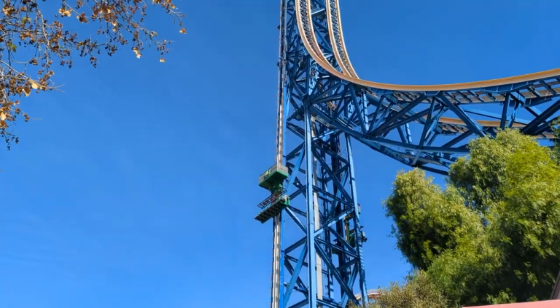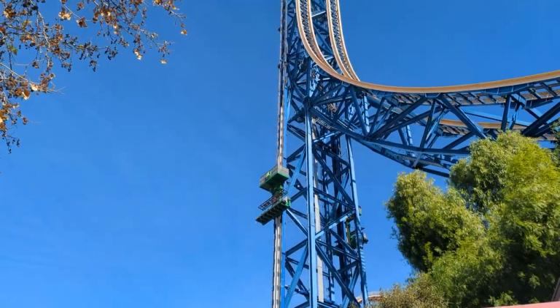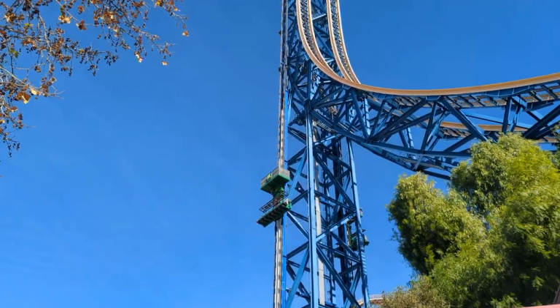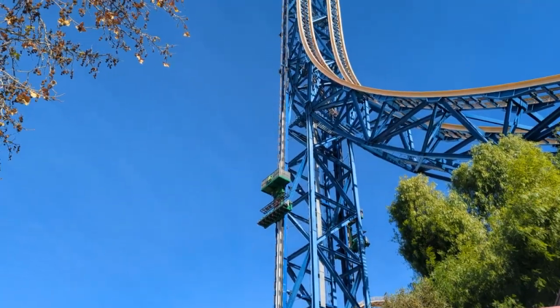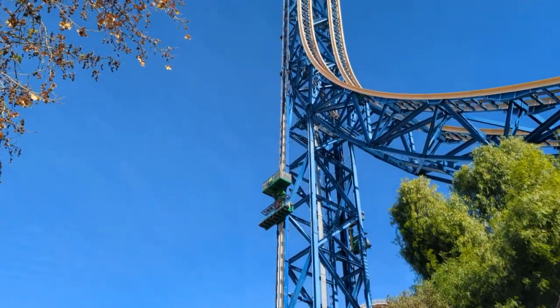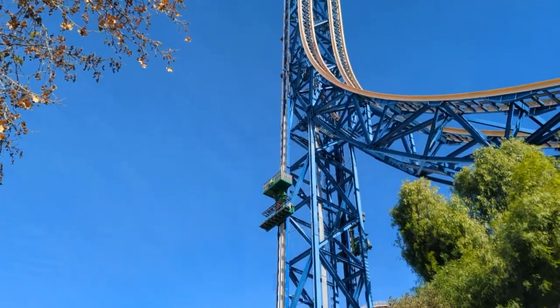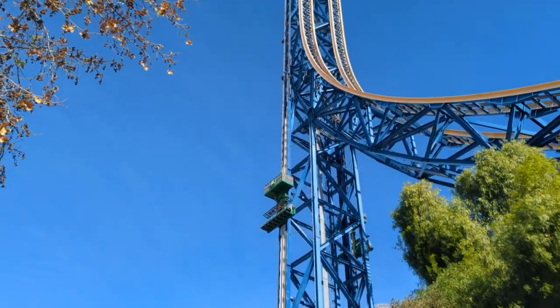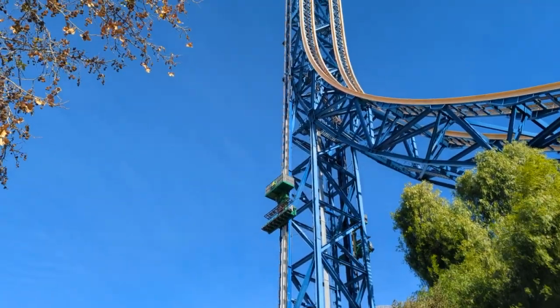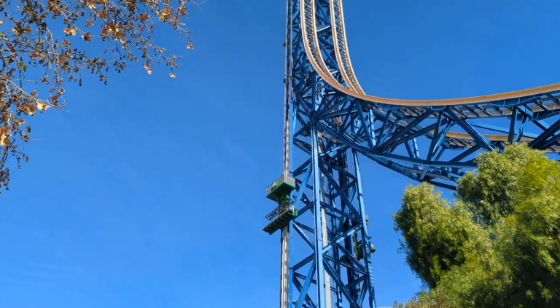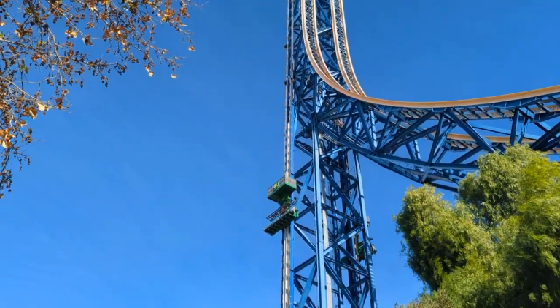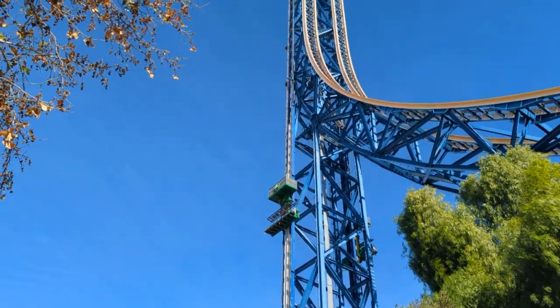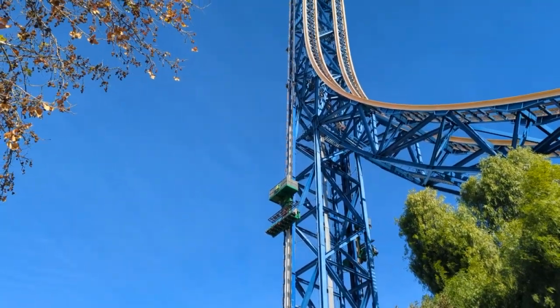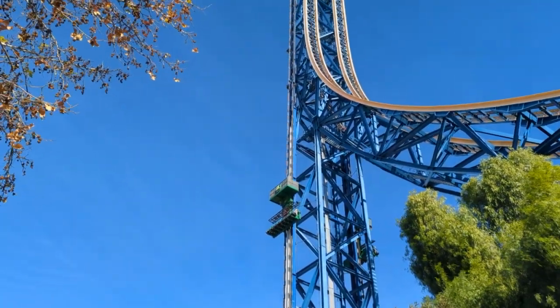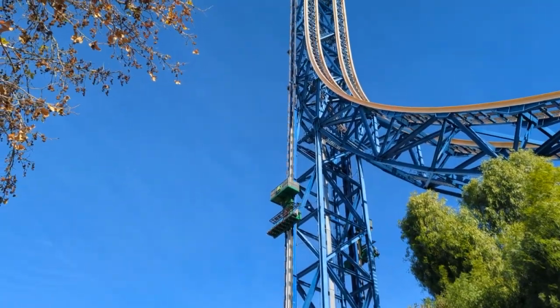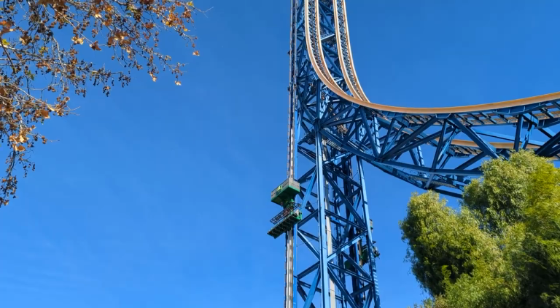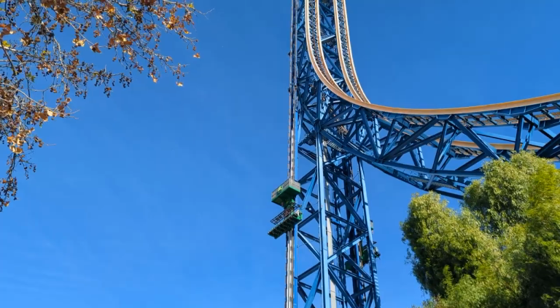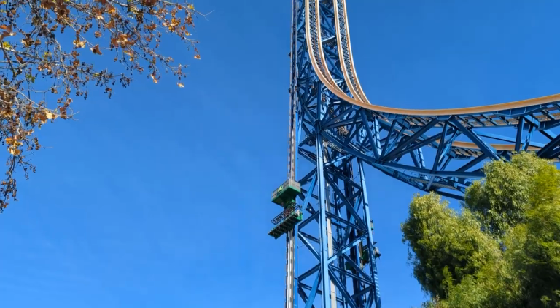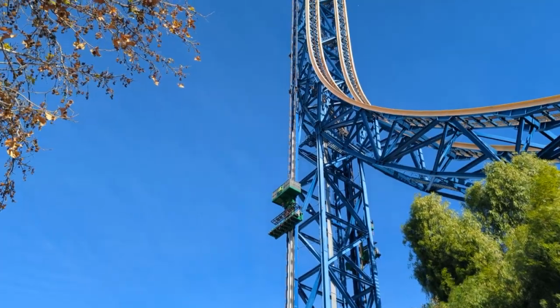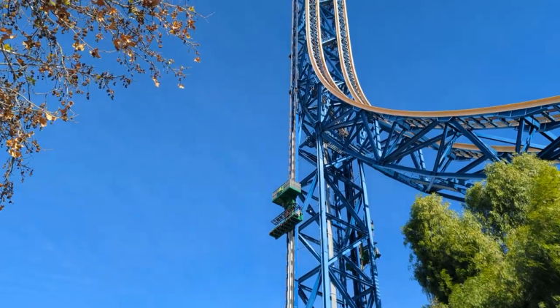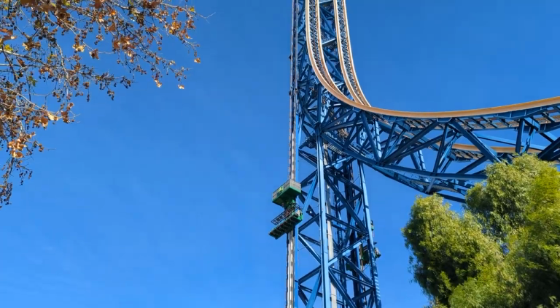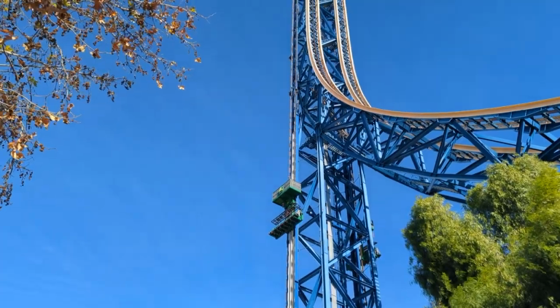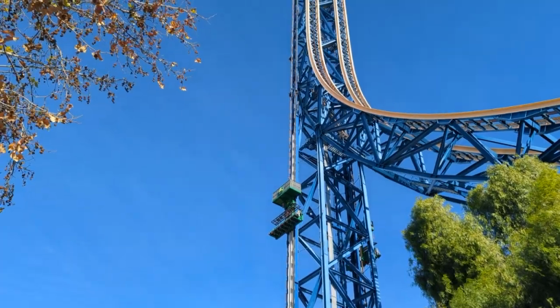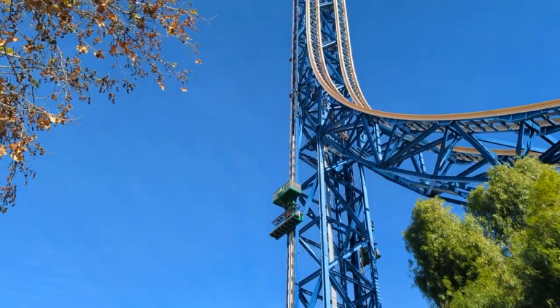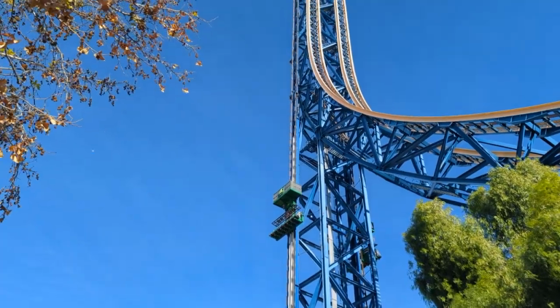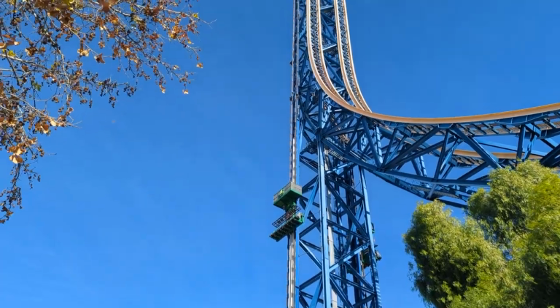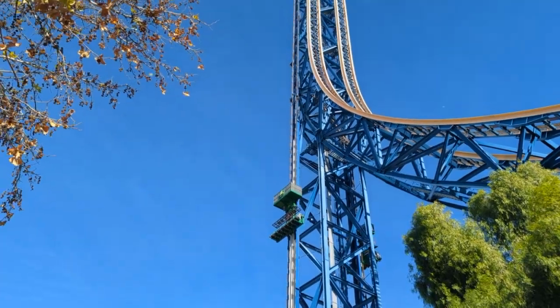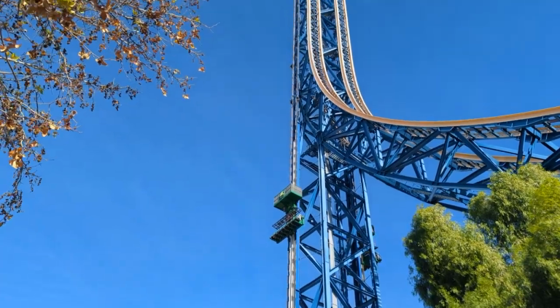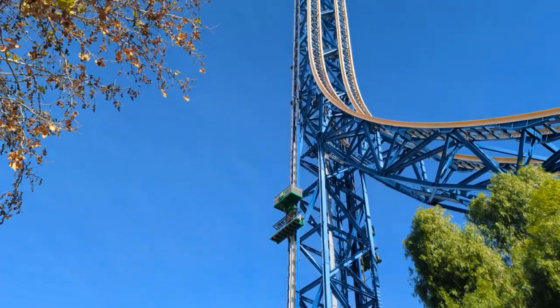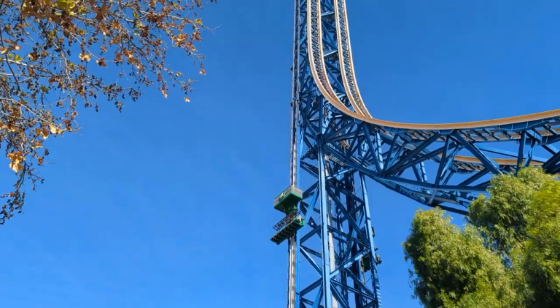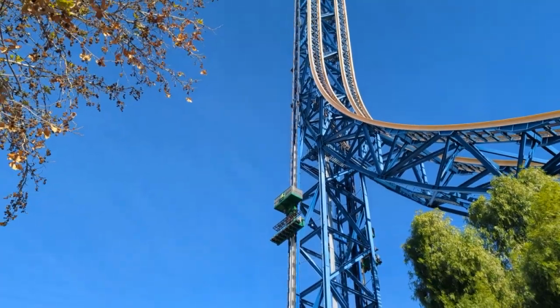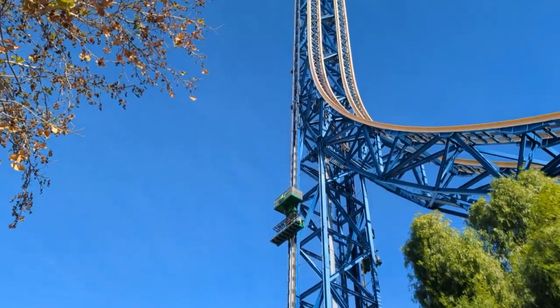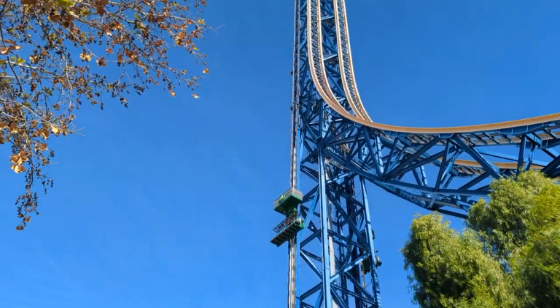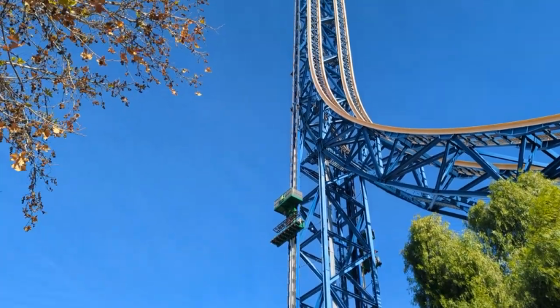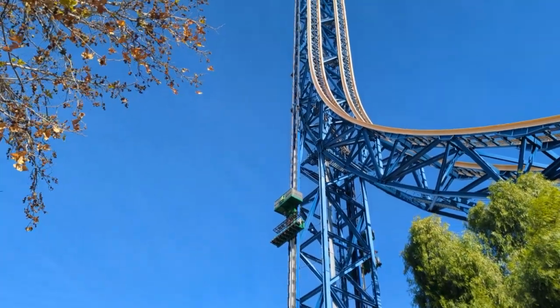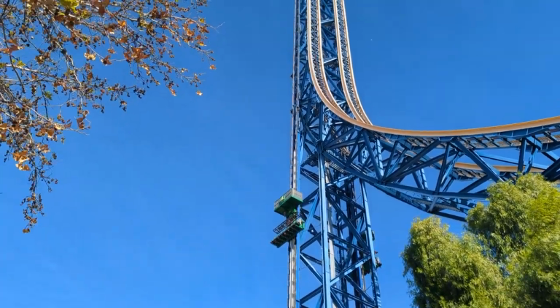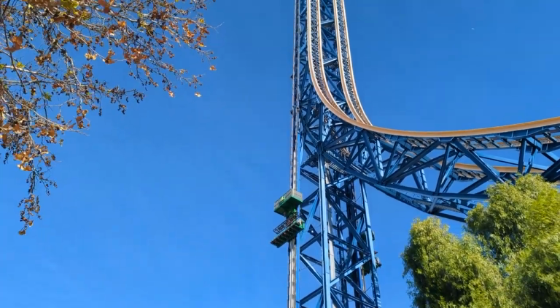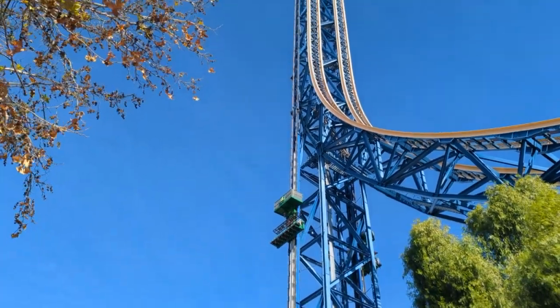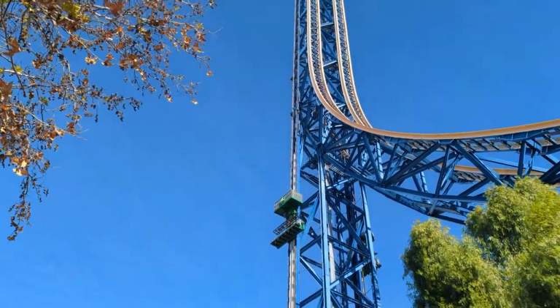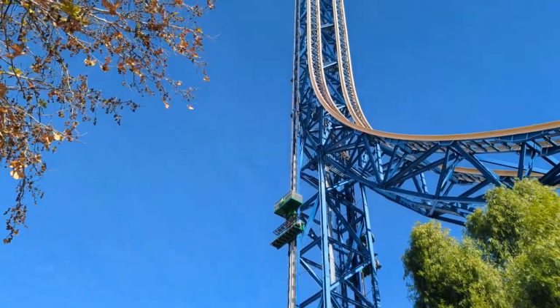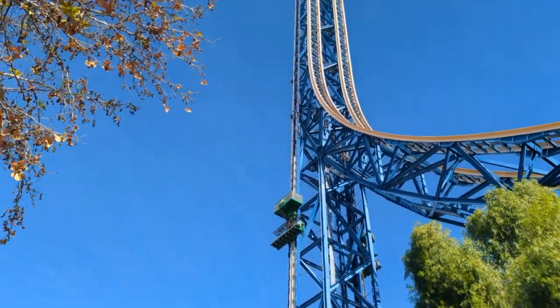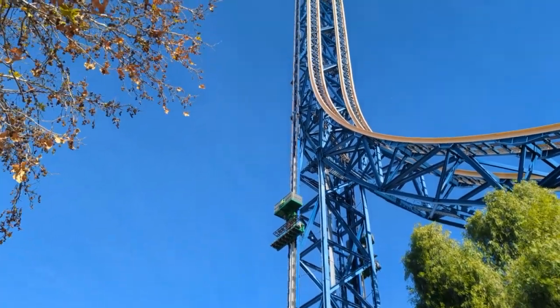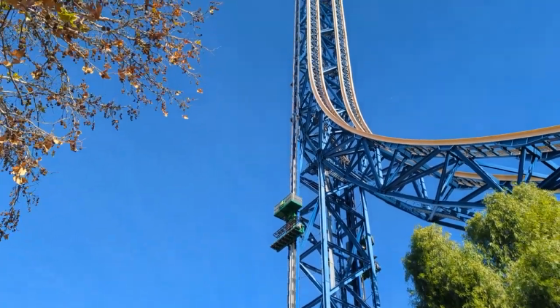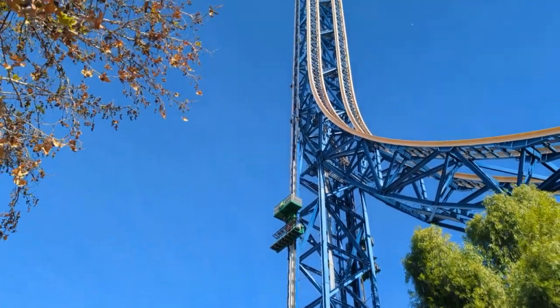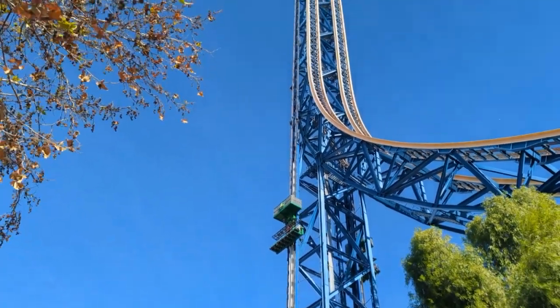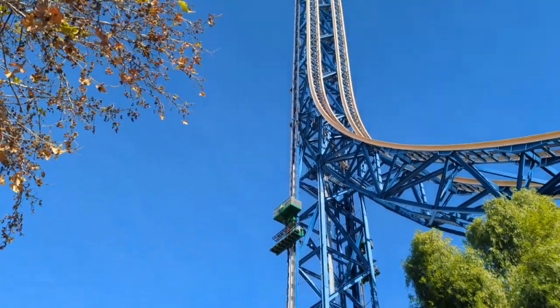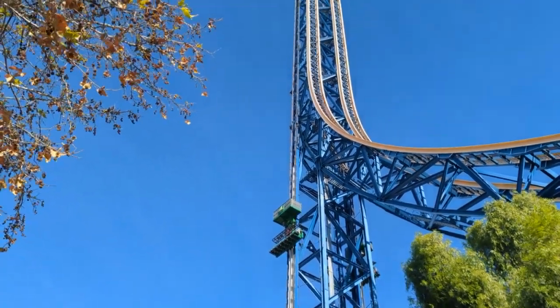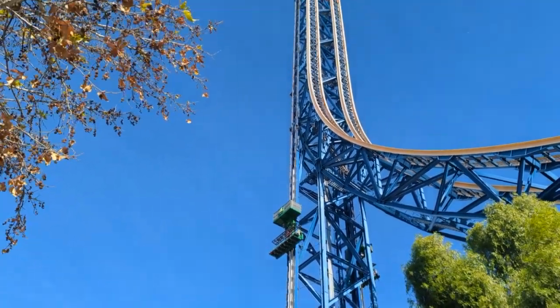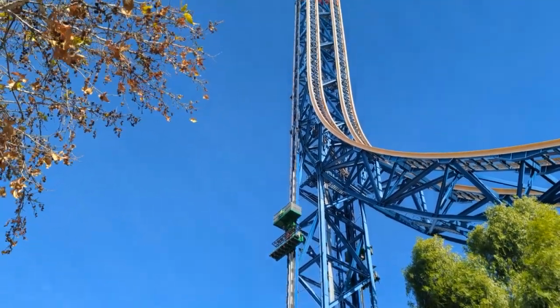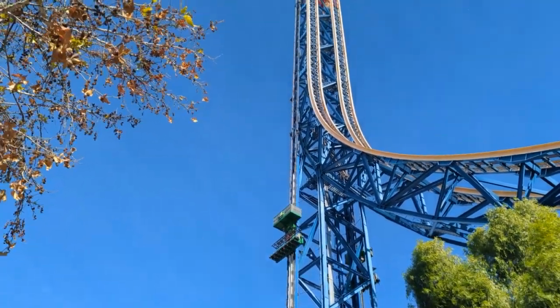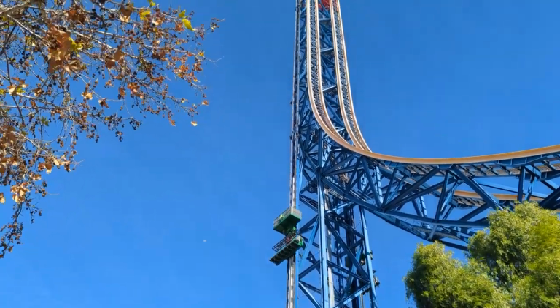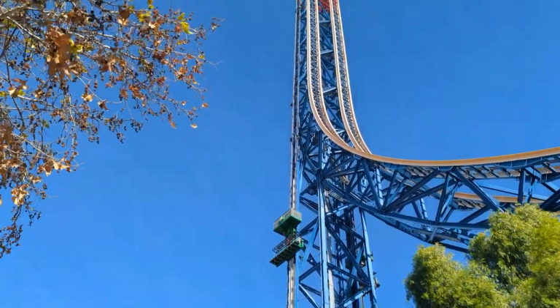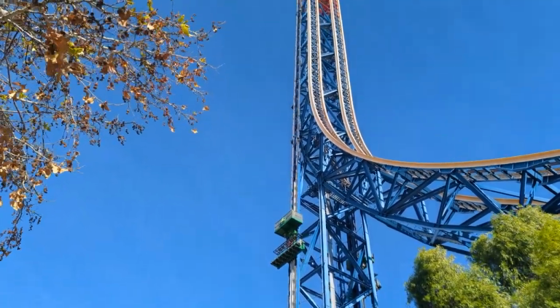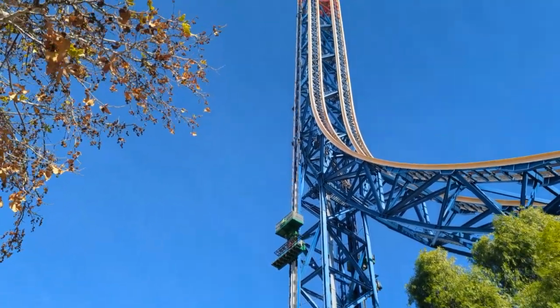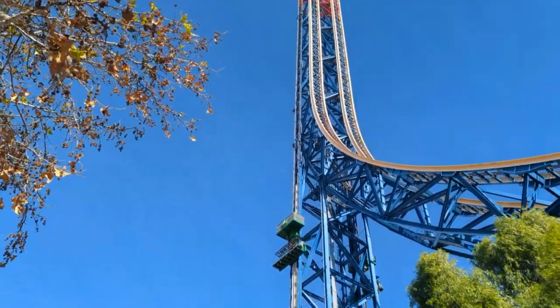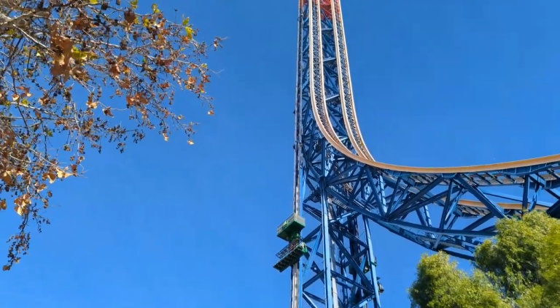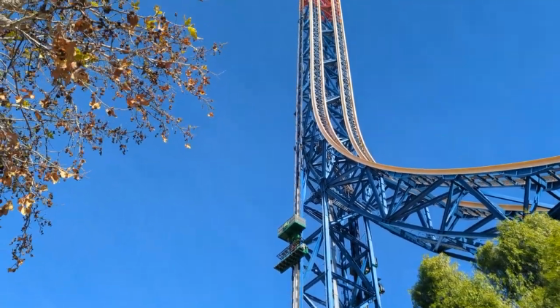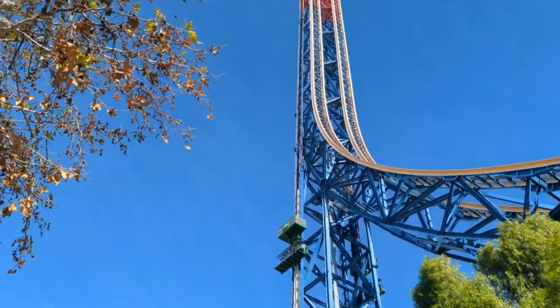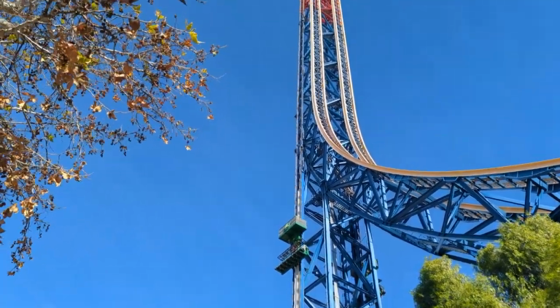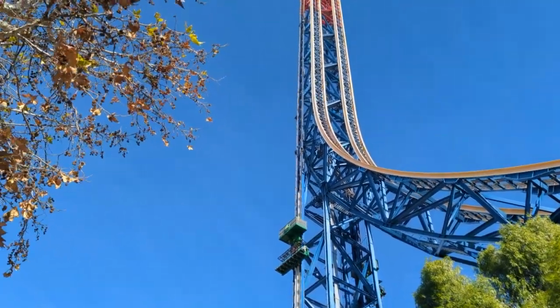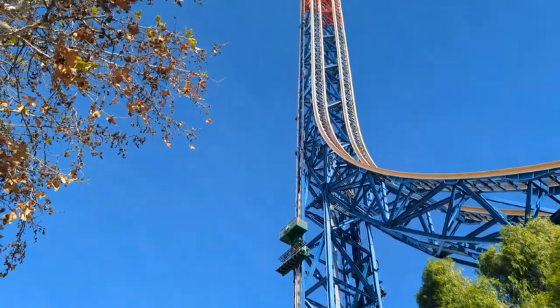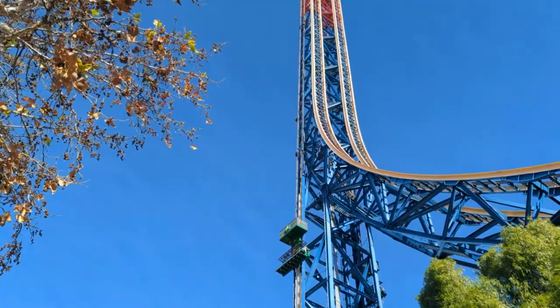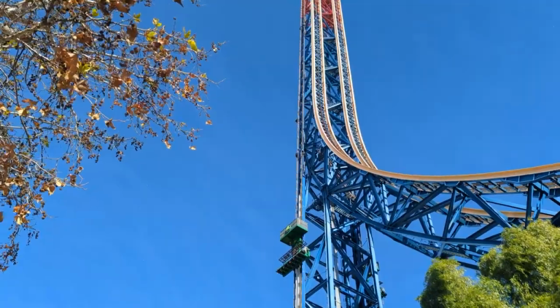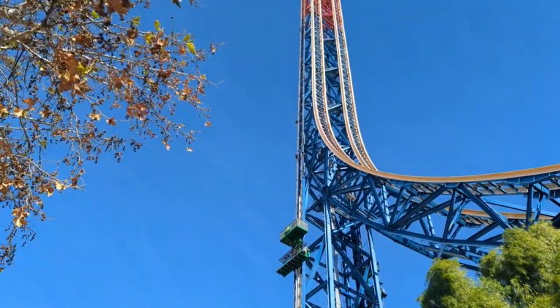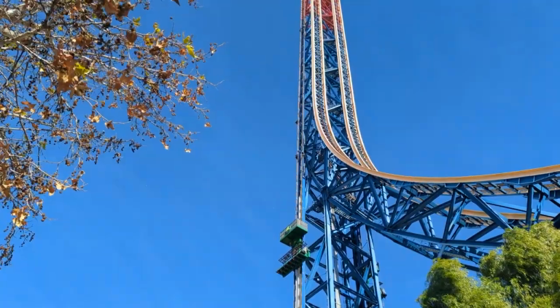Lexcorp Drop of Doom is currently closed for weather — we'll see if we can ride it later. The skies are very blue, so it must be the wind.